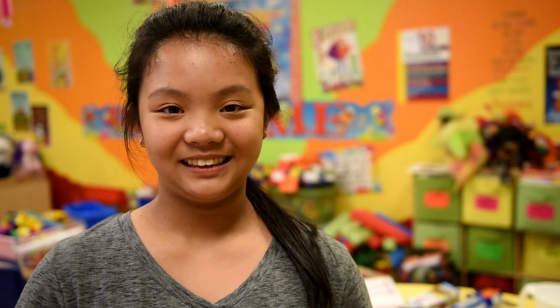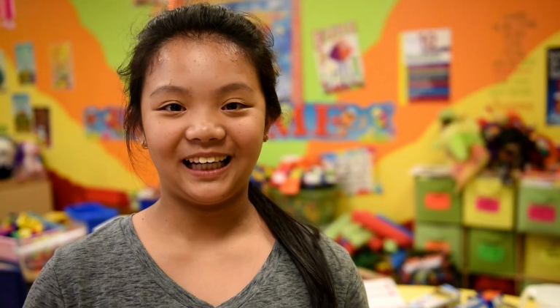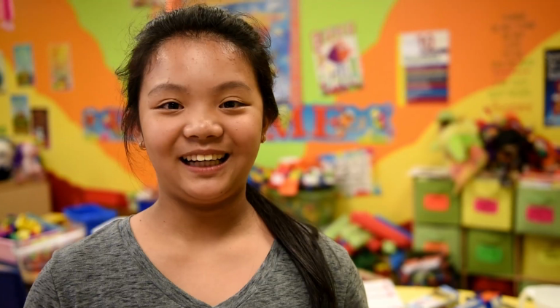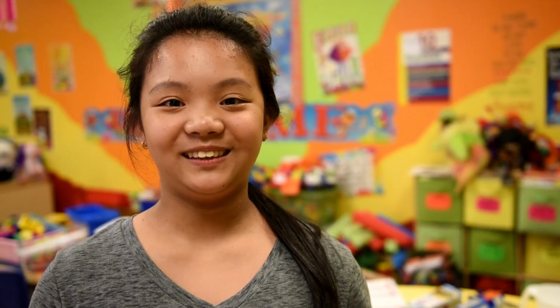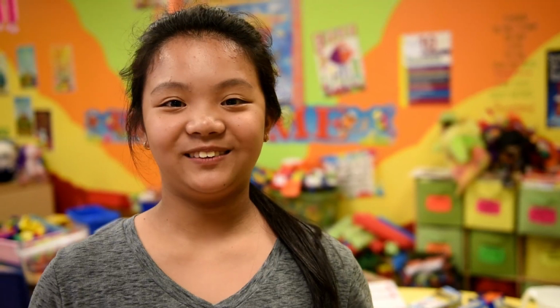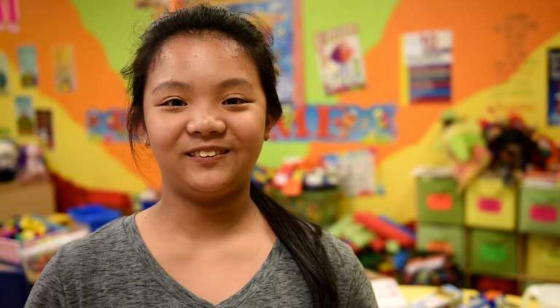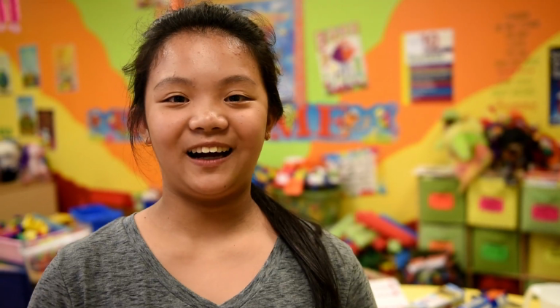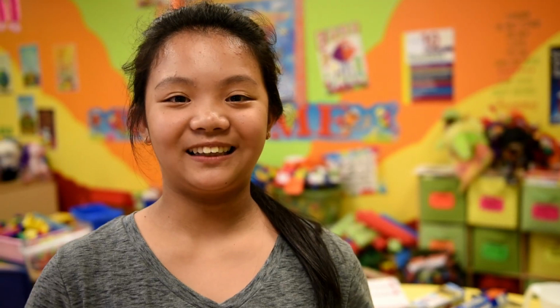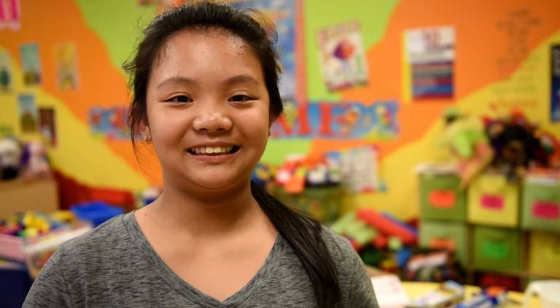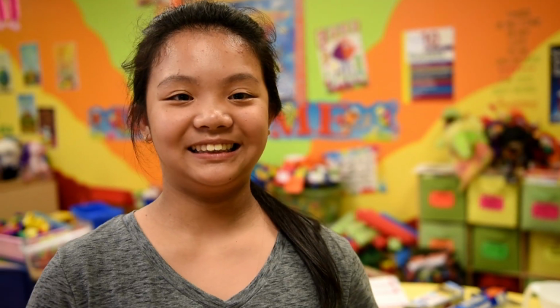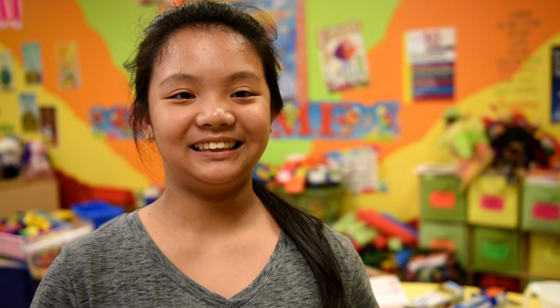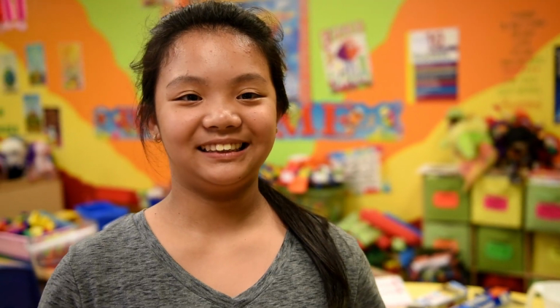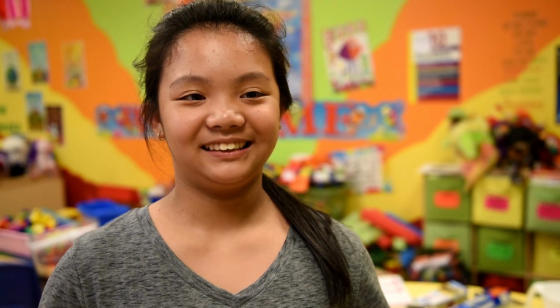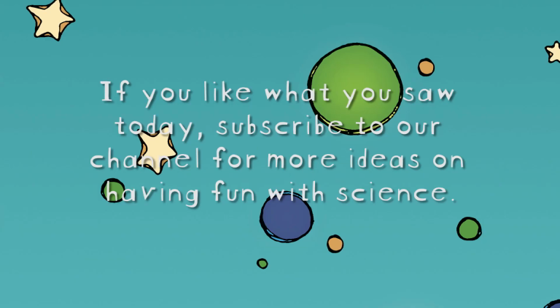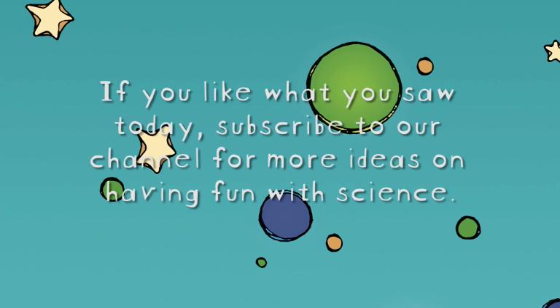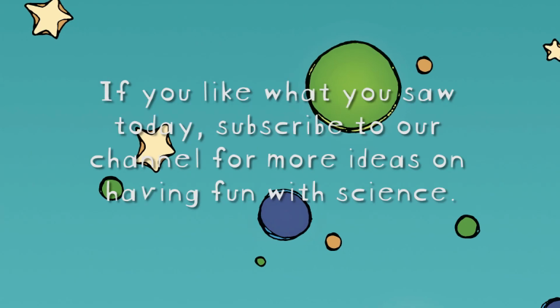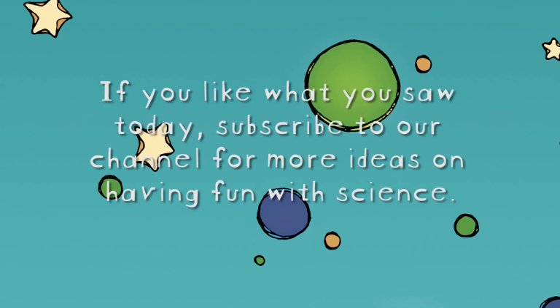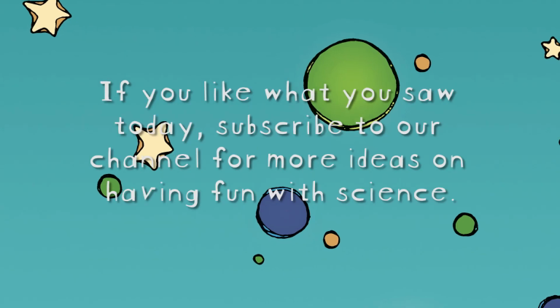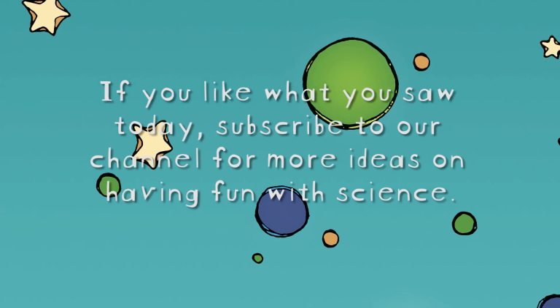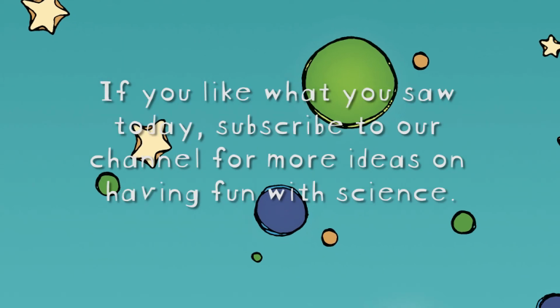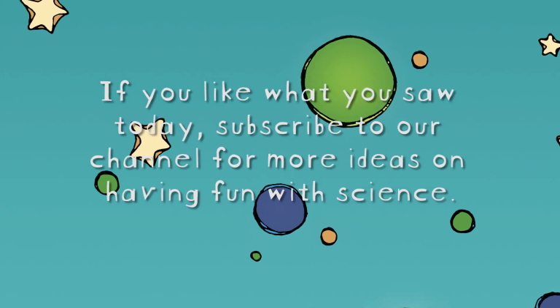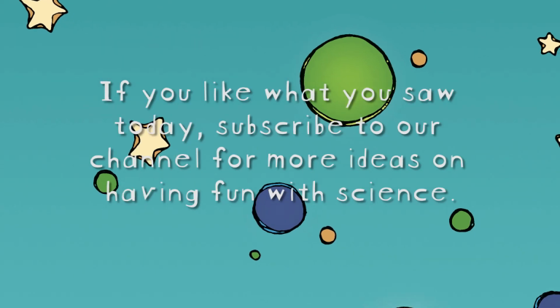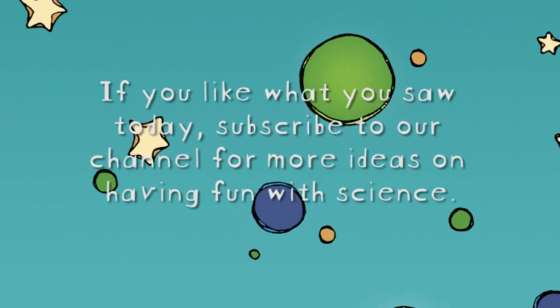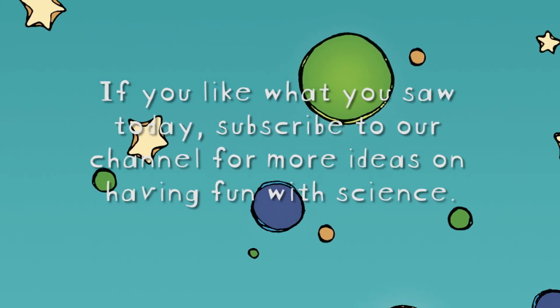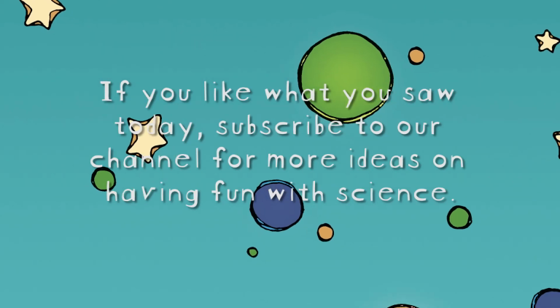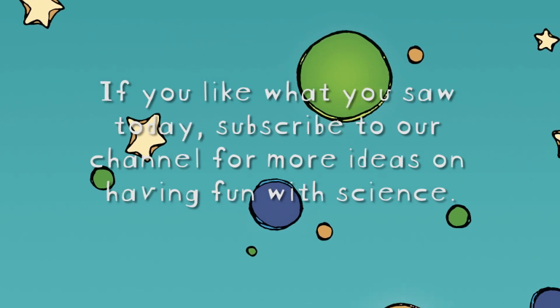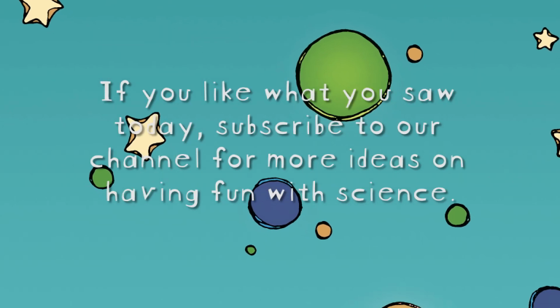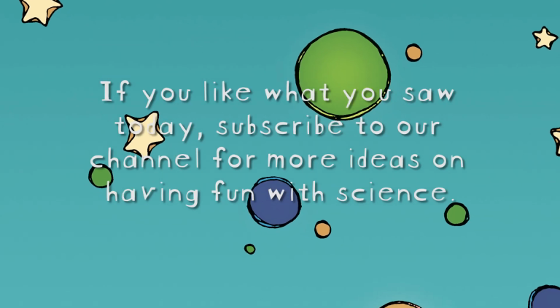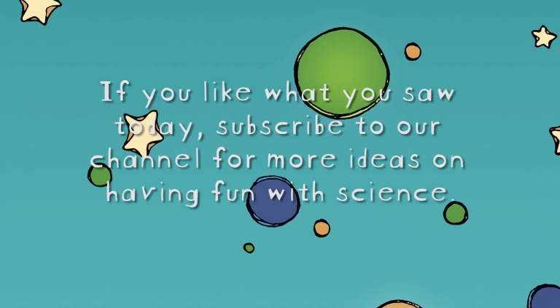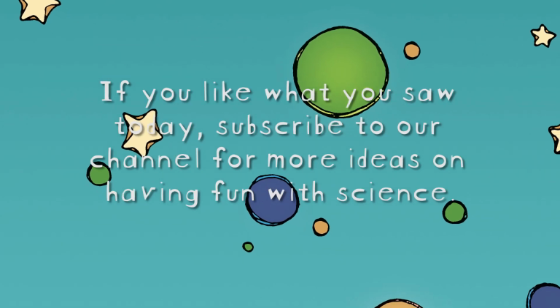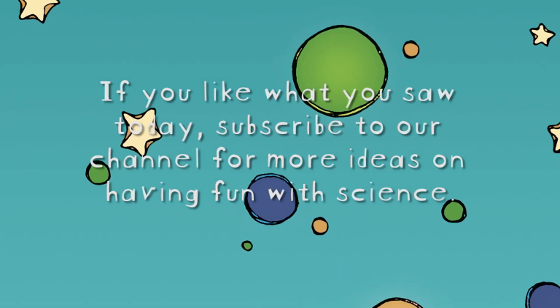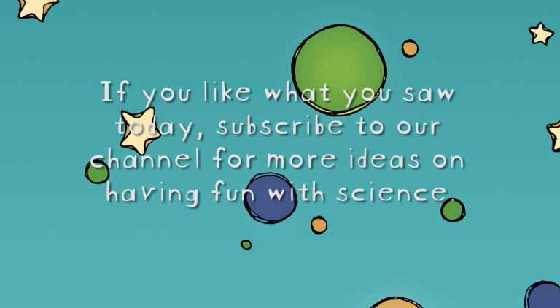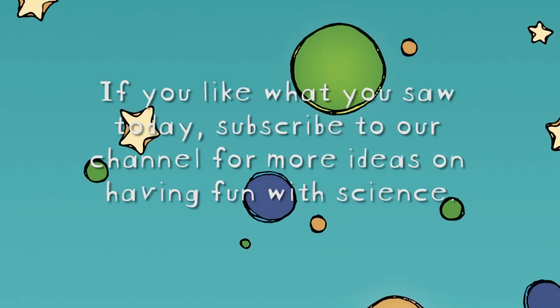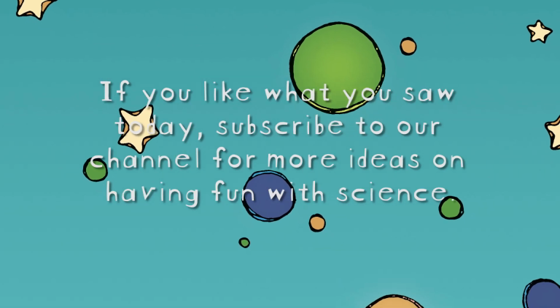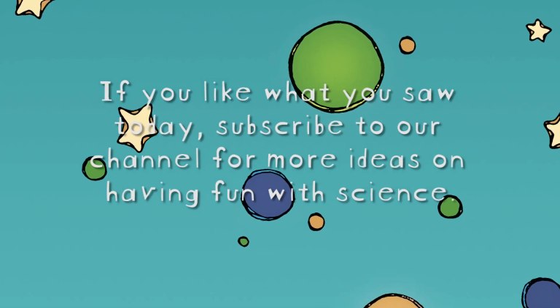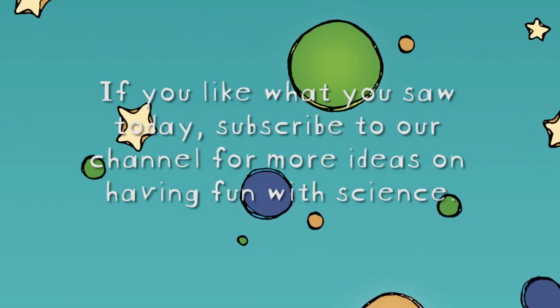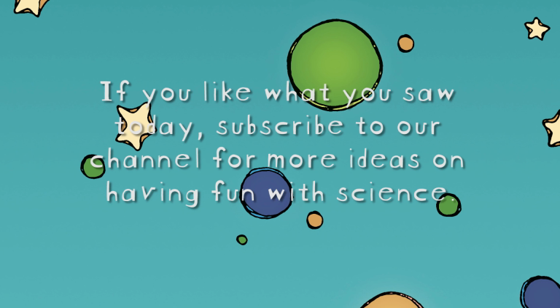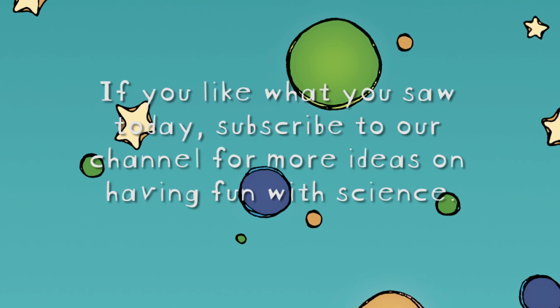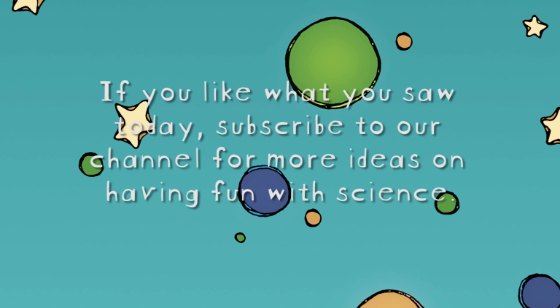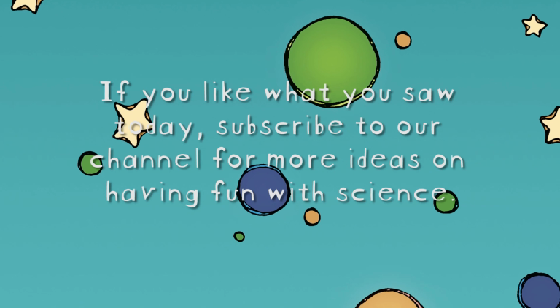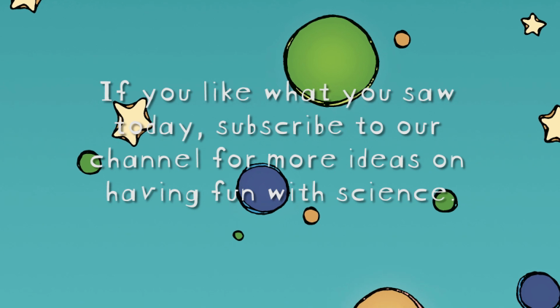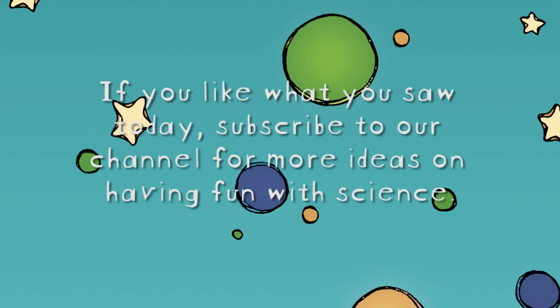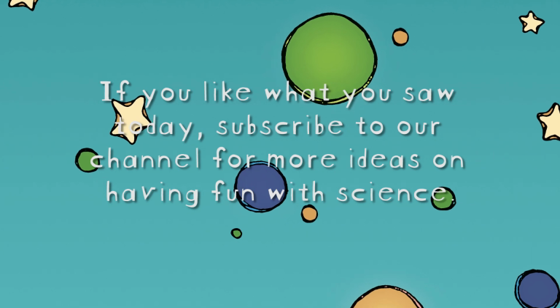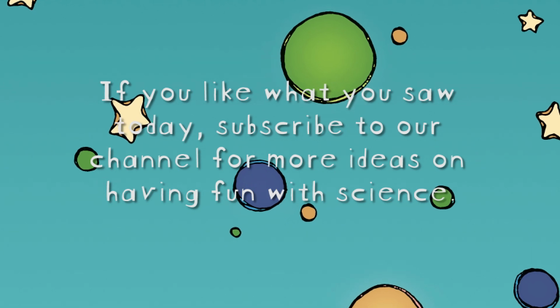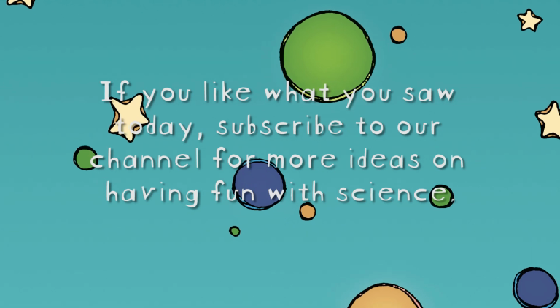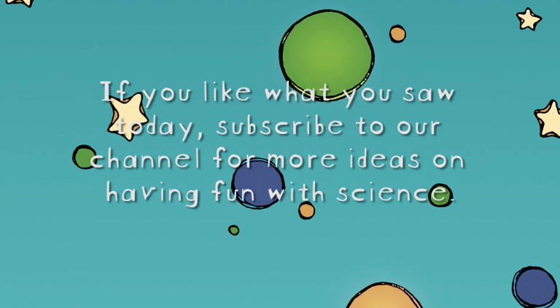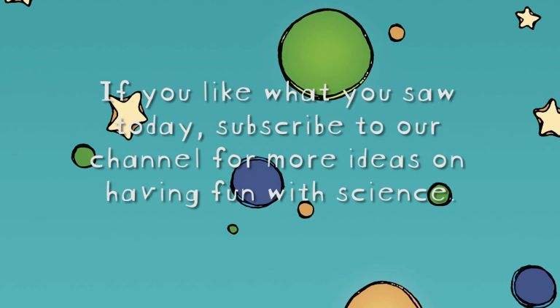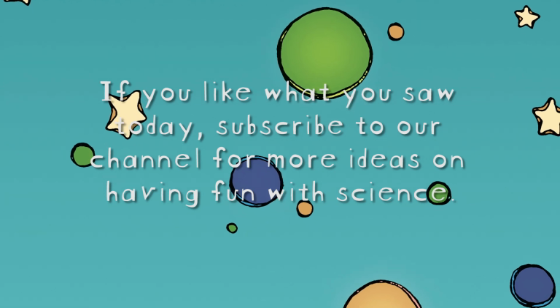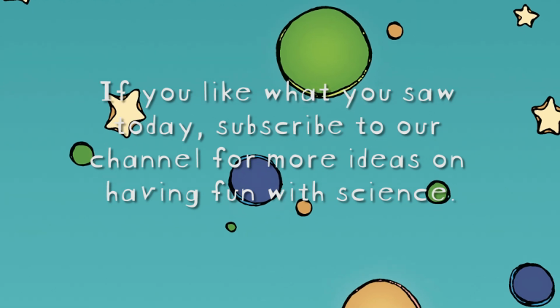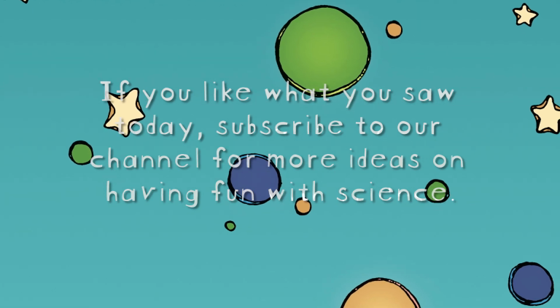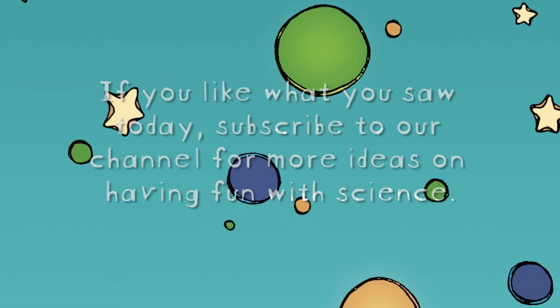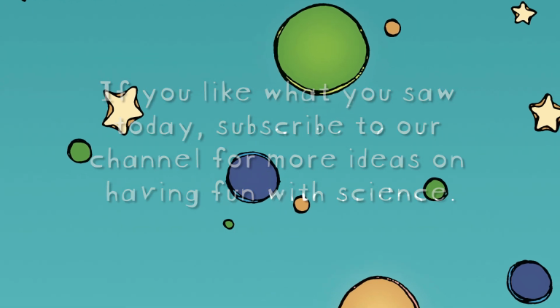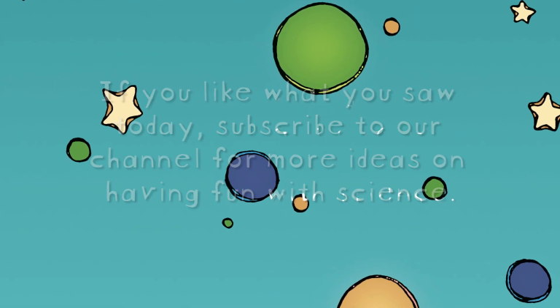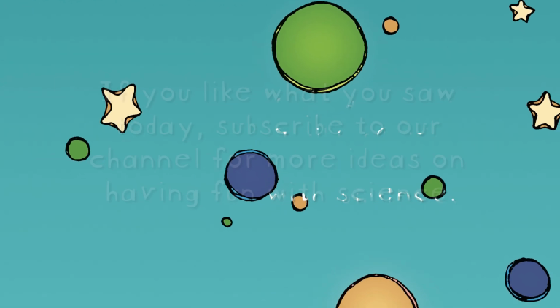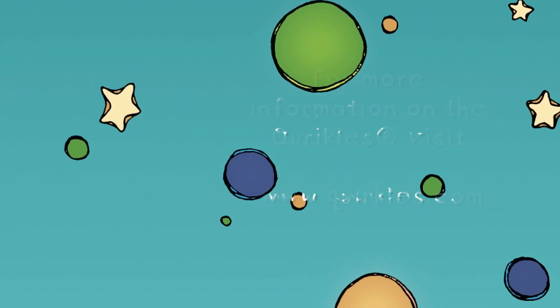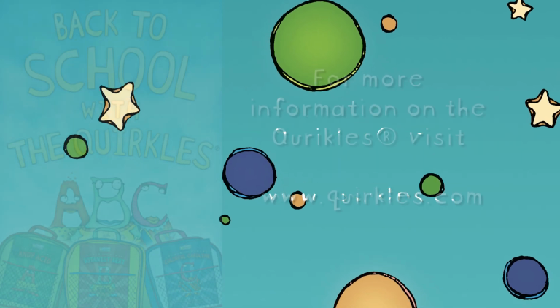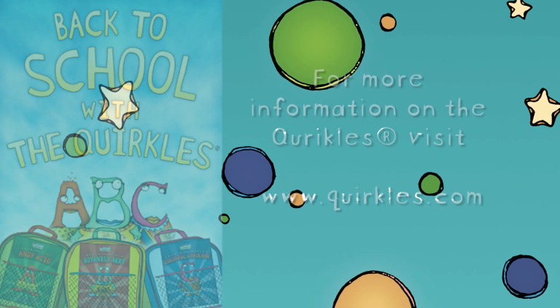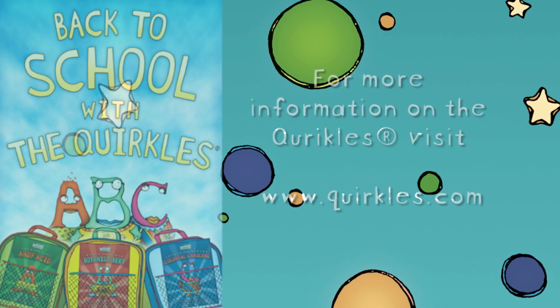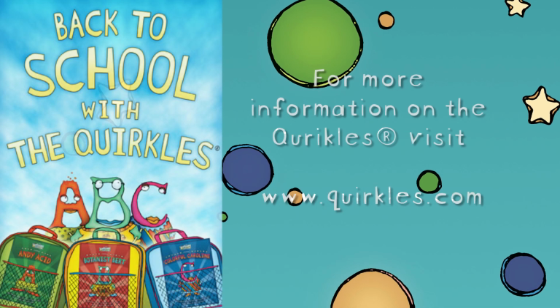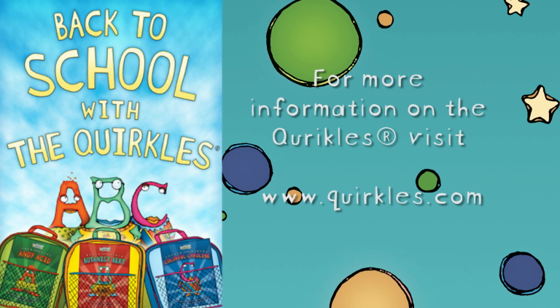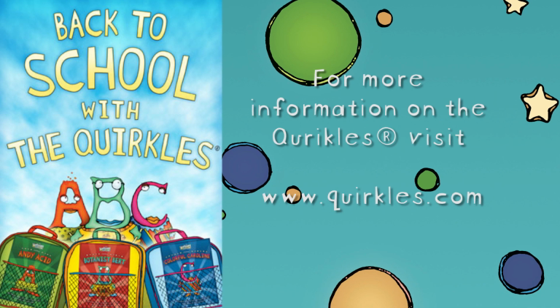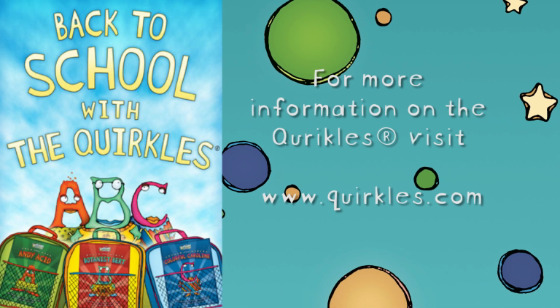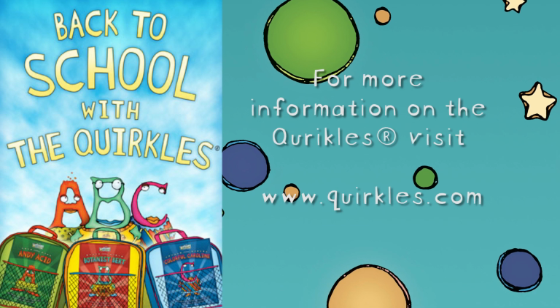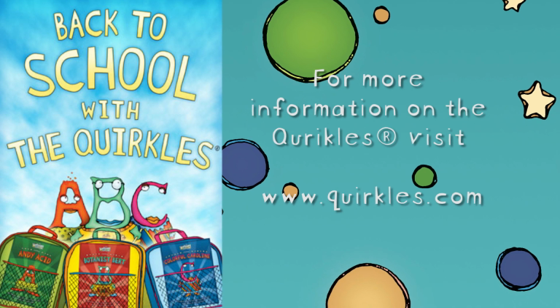Science rocks! For more Quirkles experiments, check out Quirkles.com or our YouTube channel.